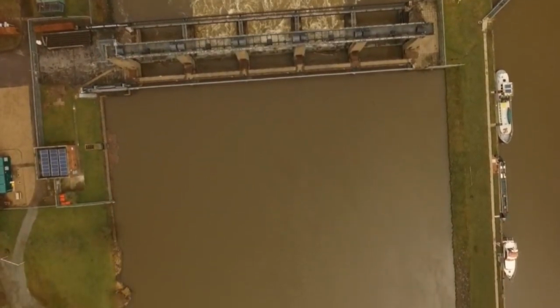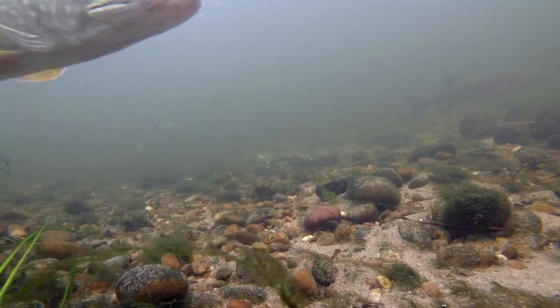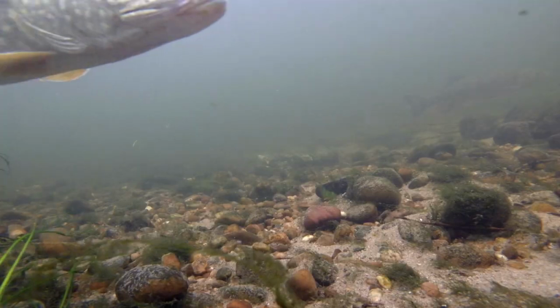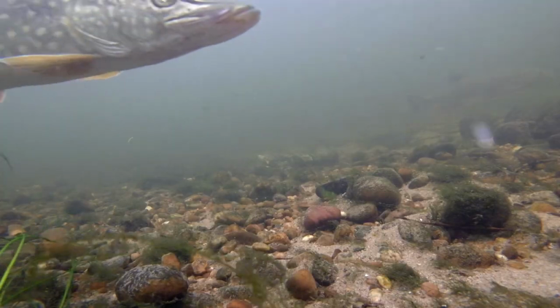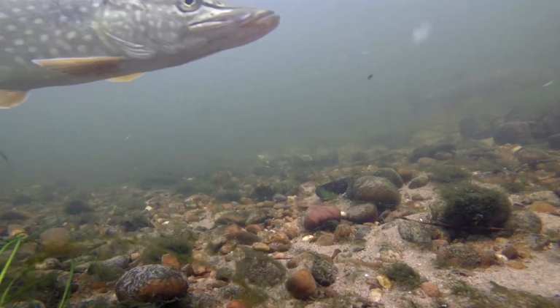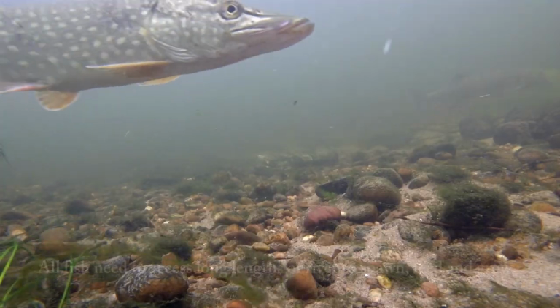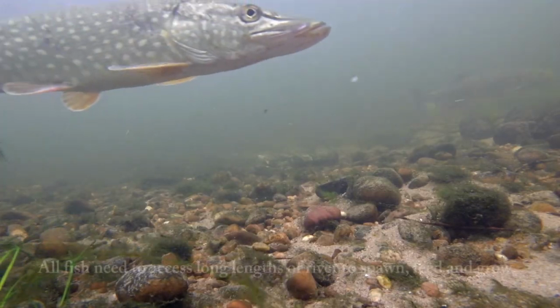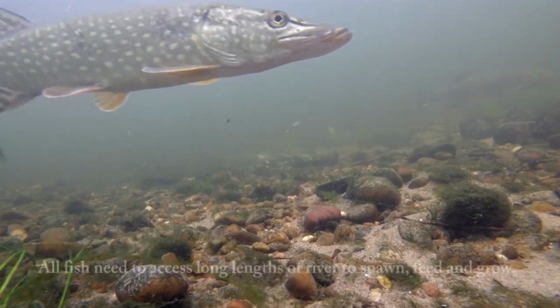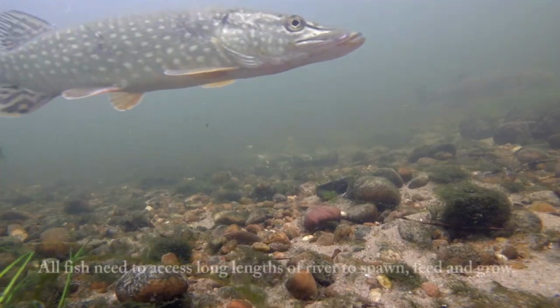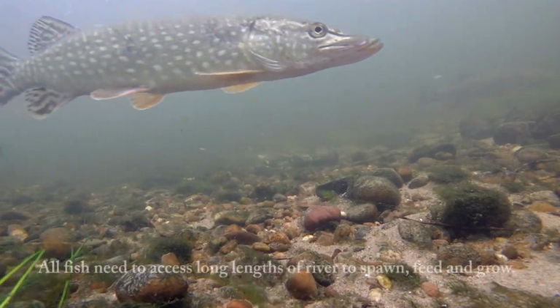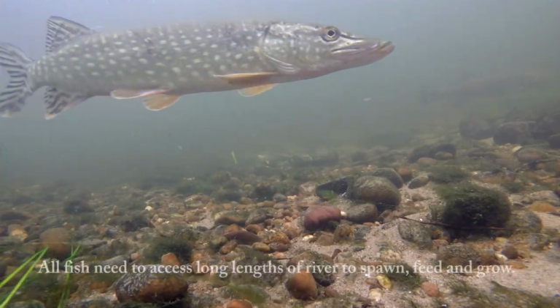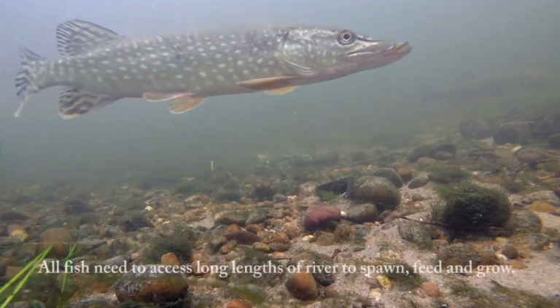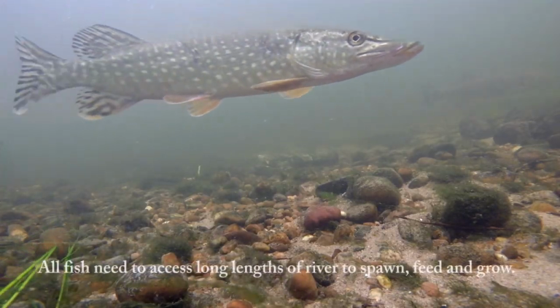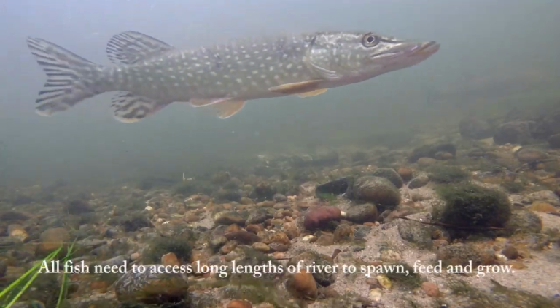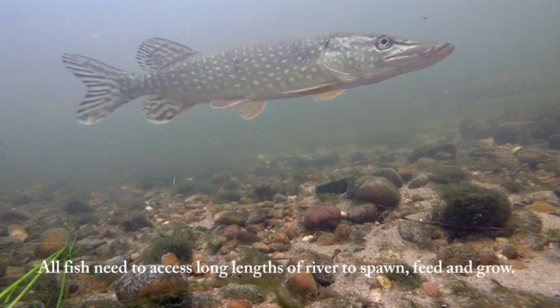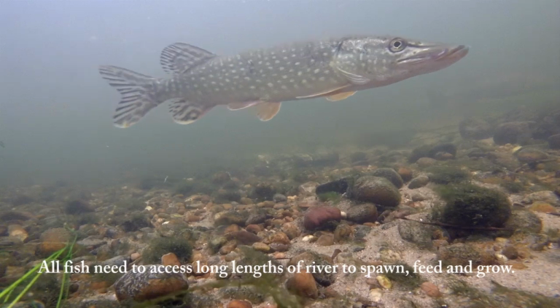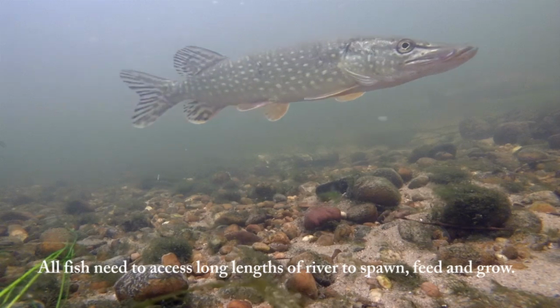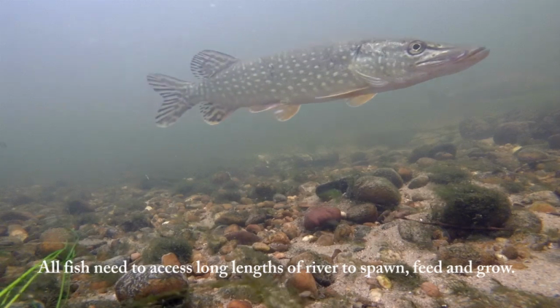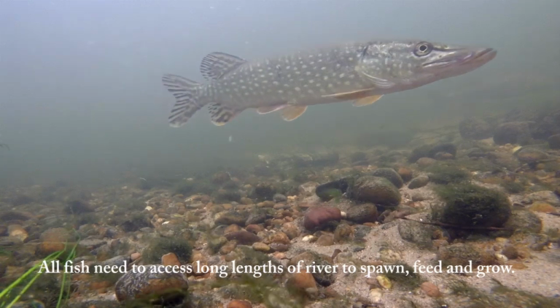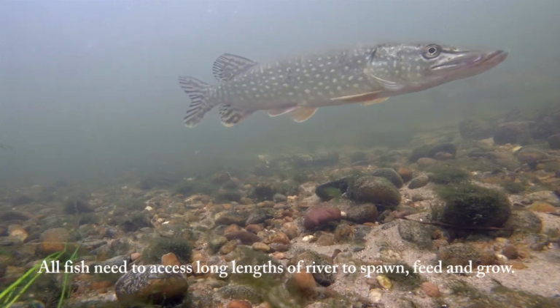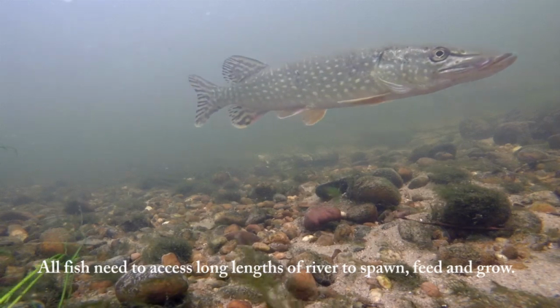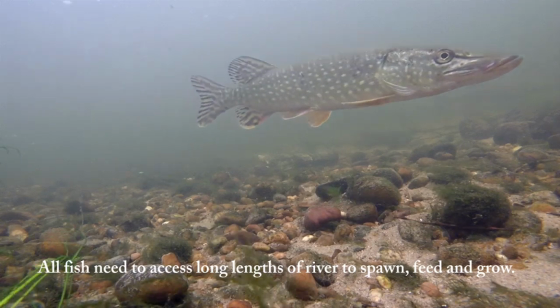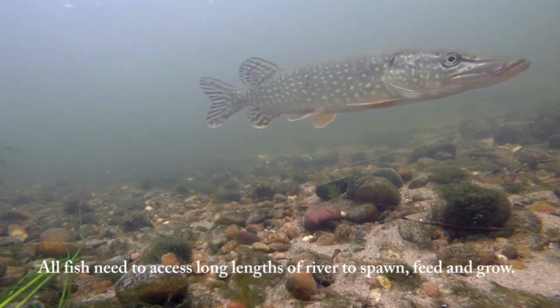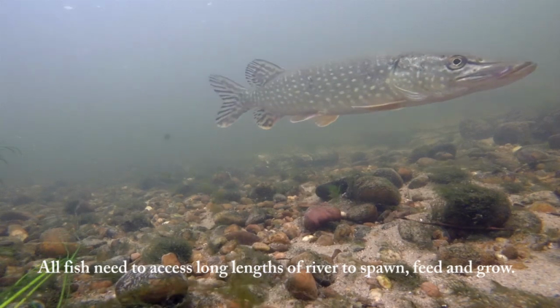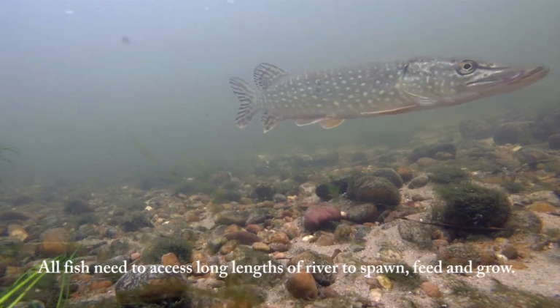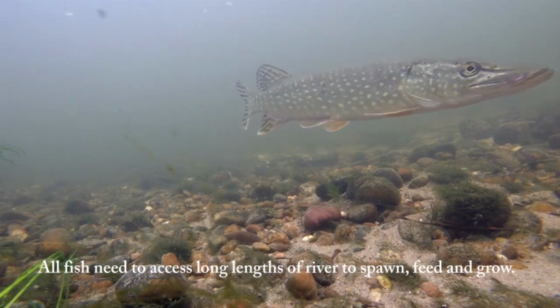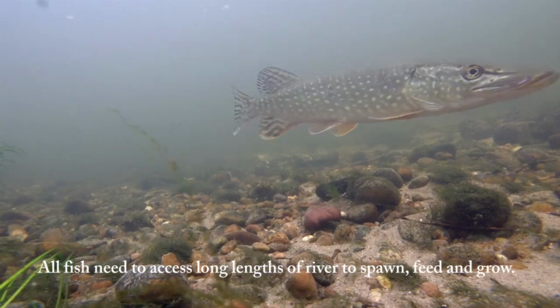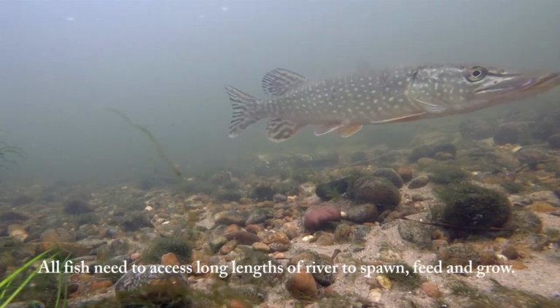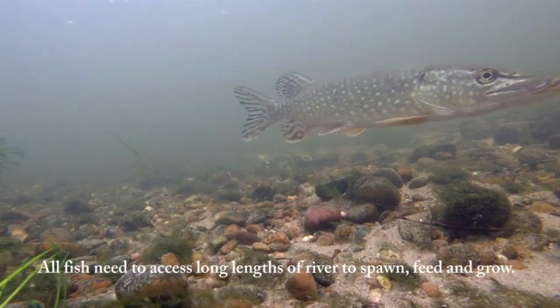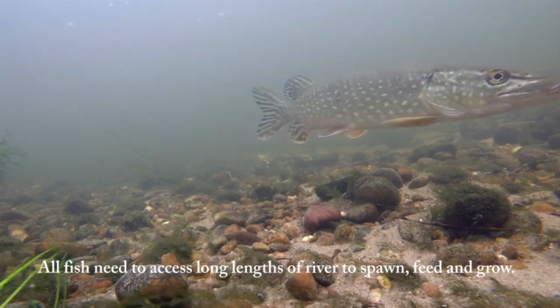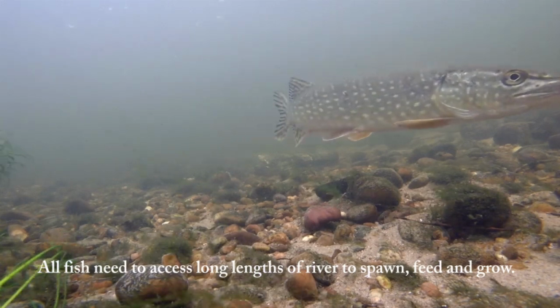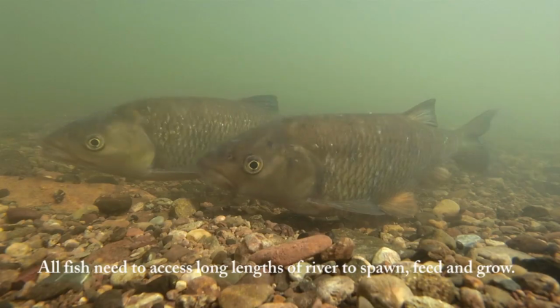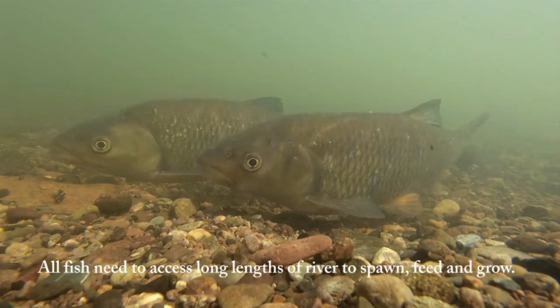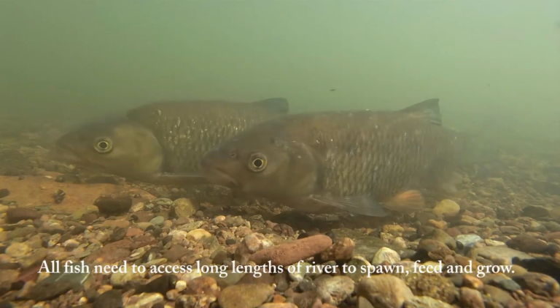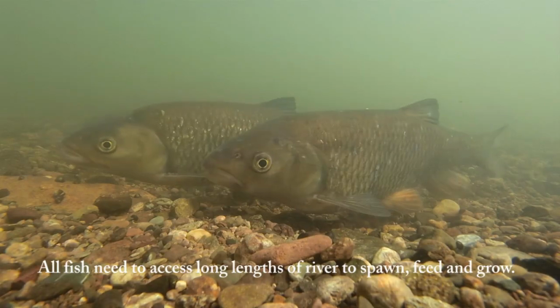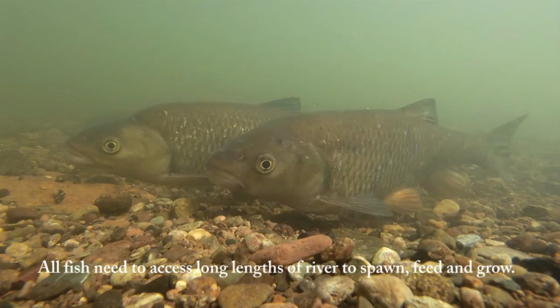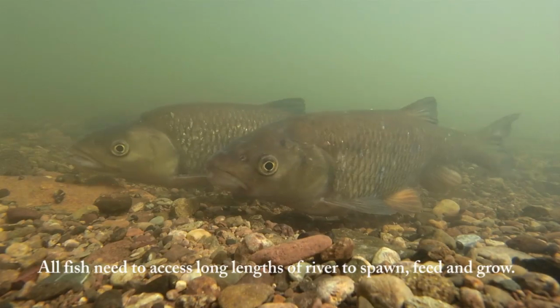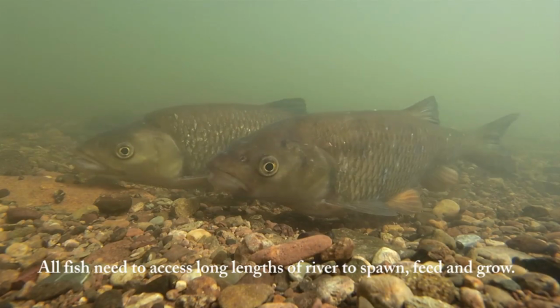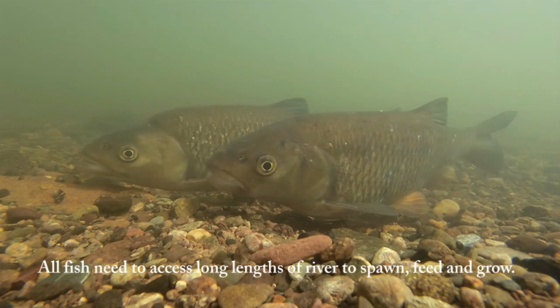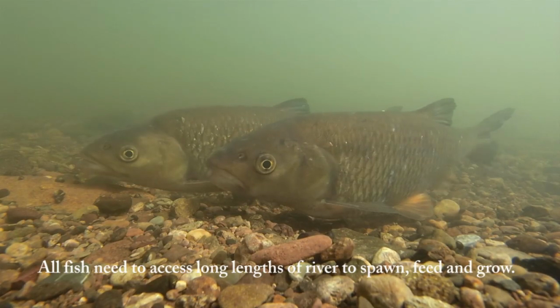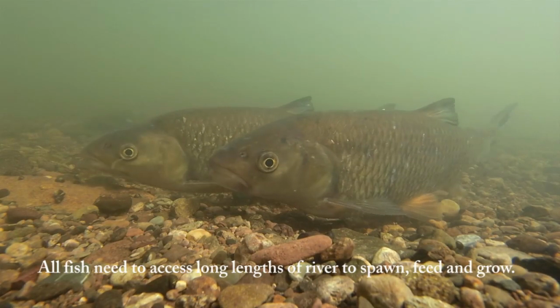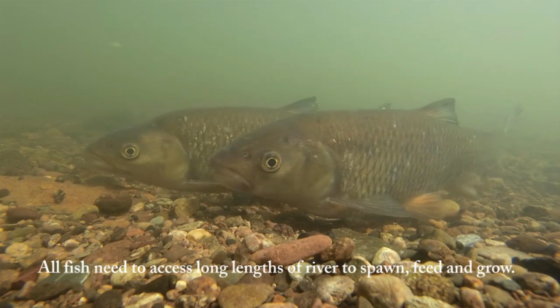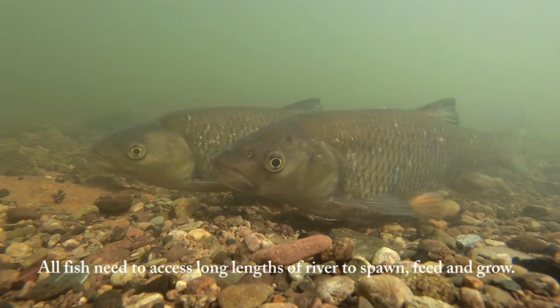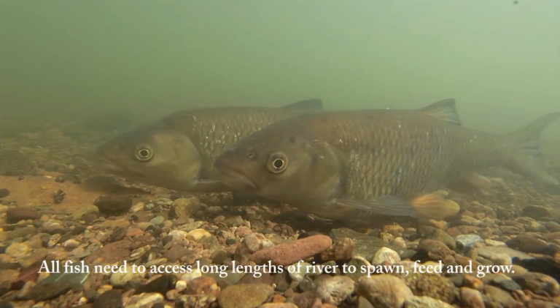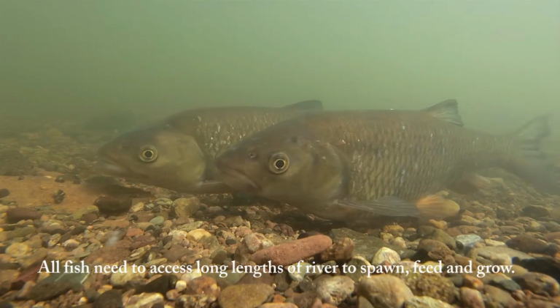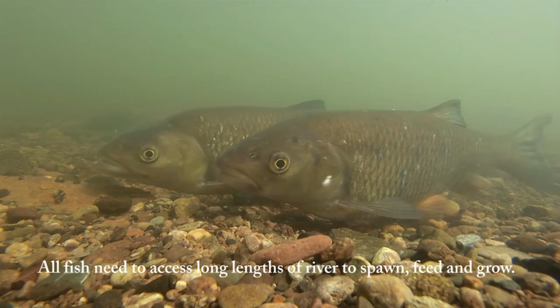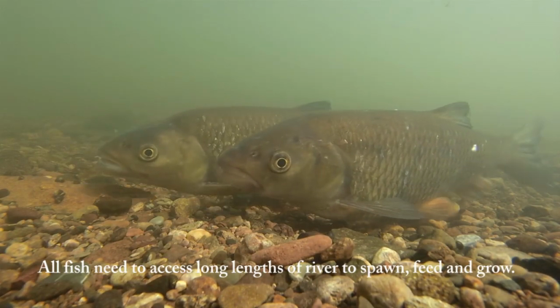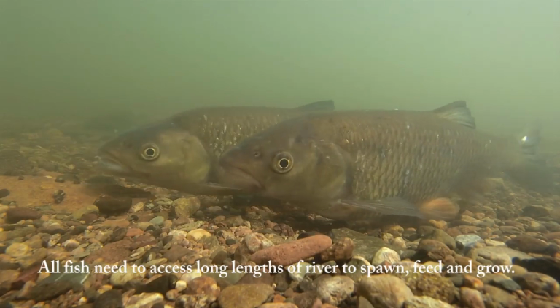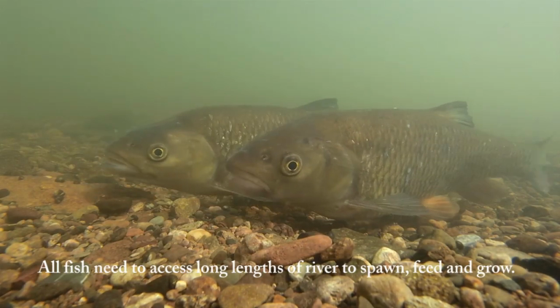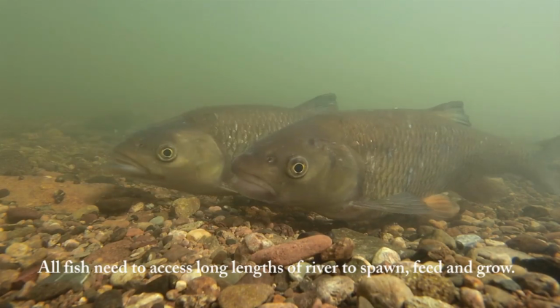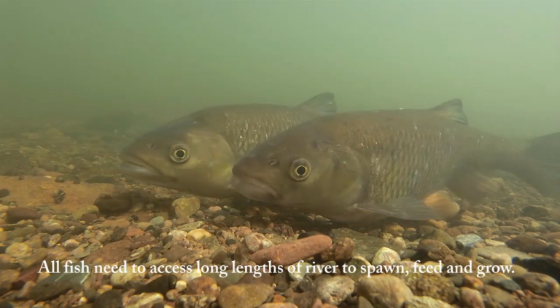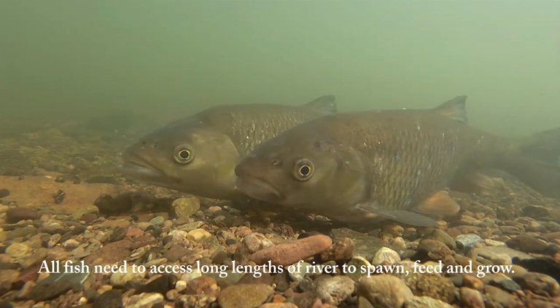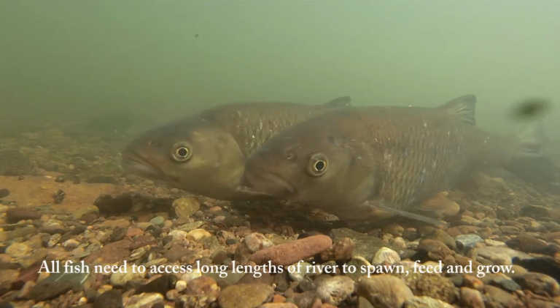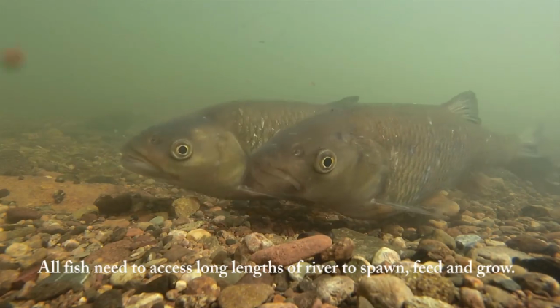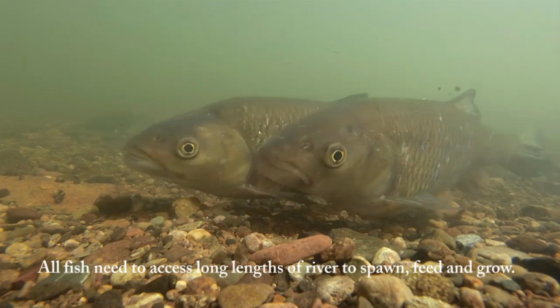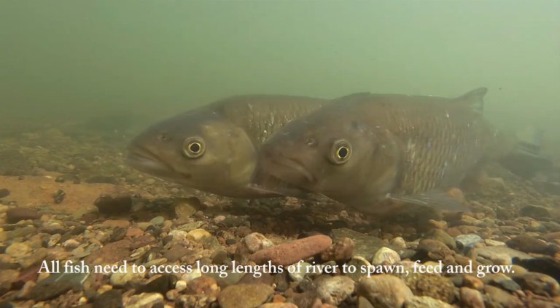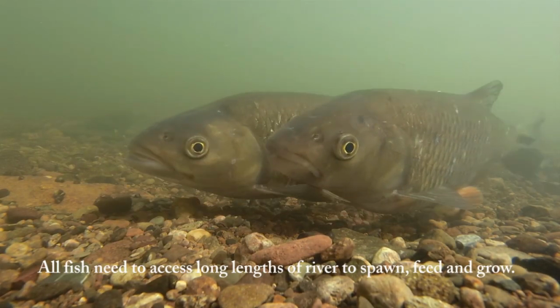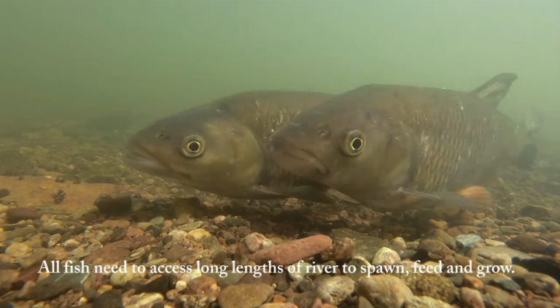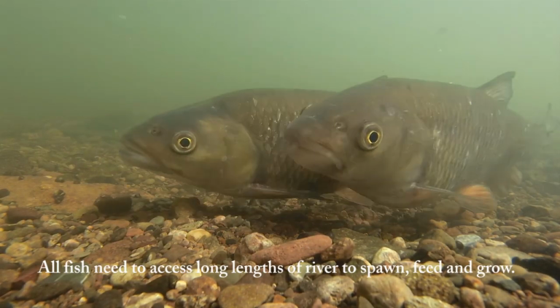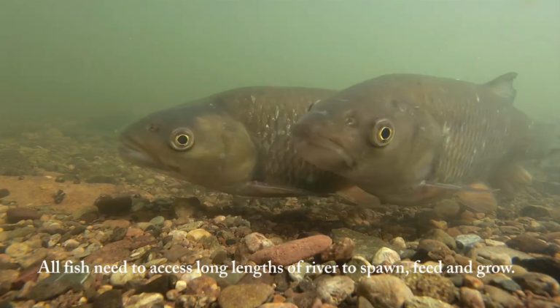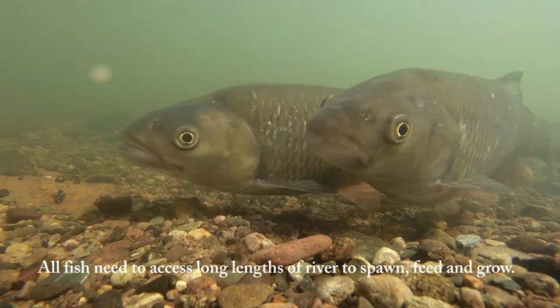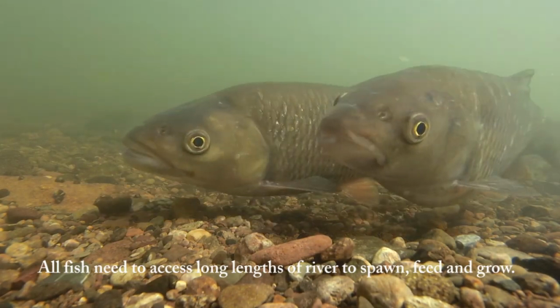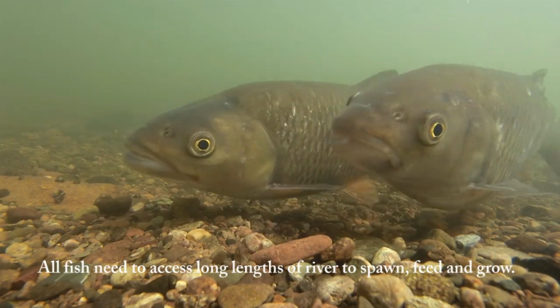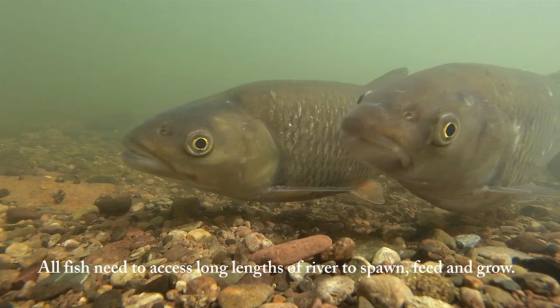All fish need to access long lengths of river to spawn, feed and grow.